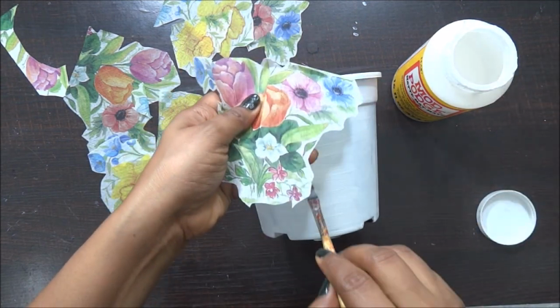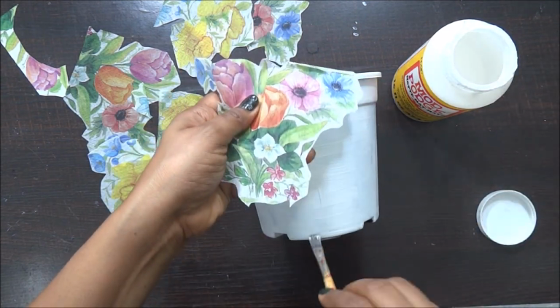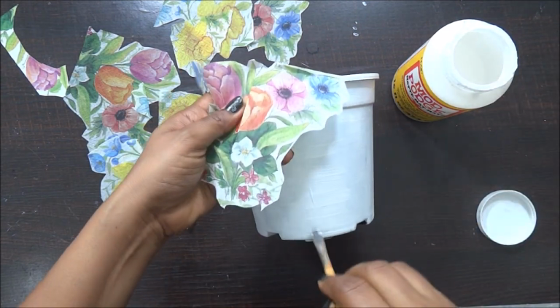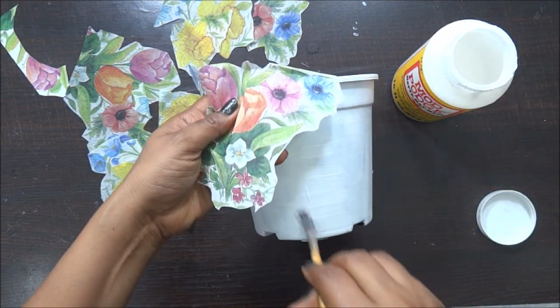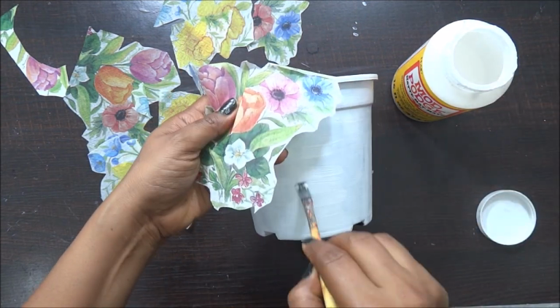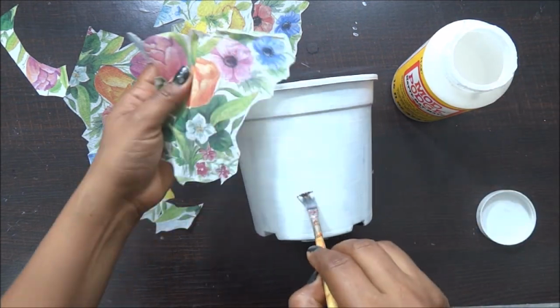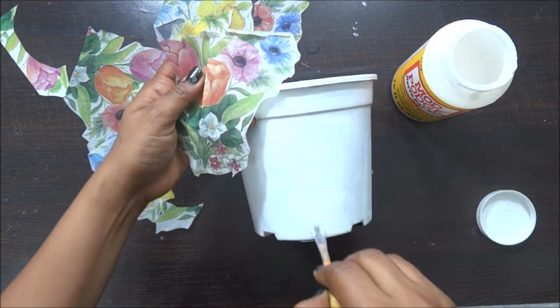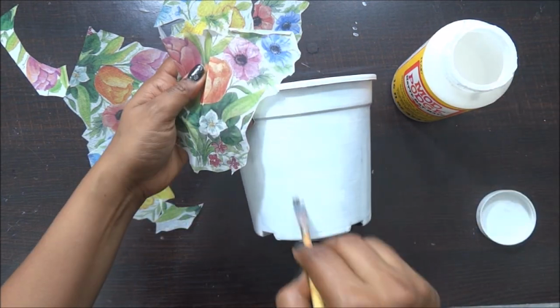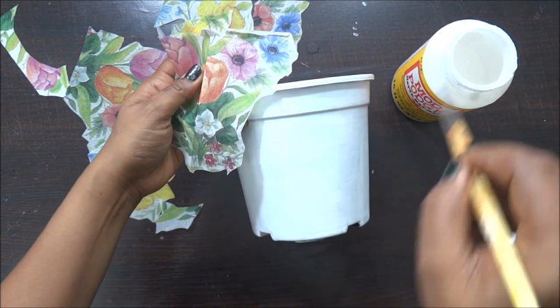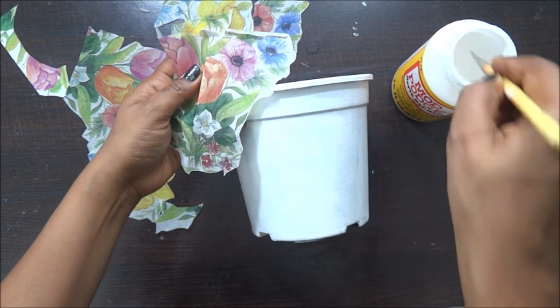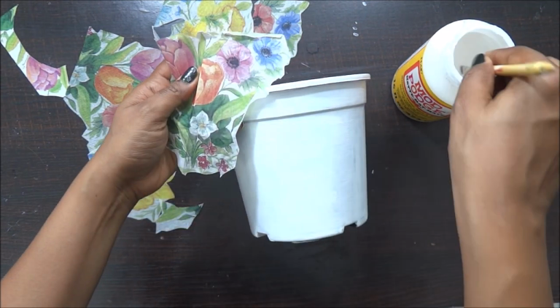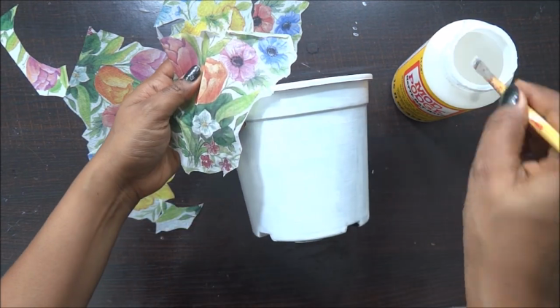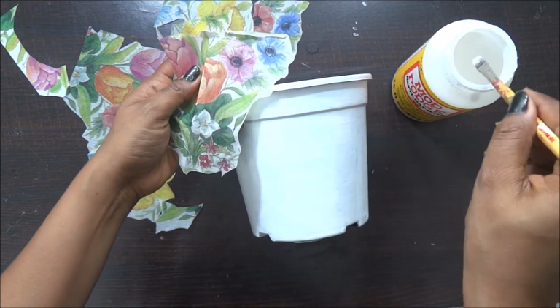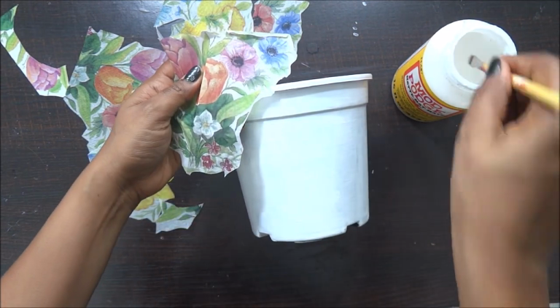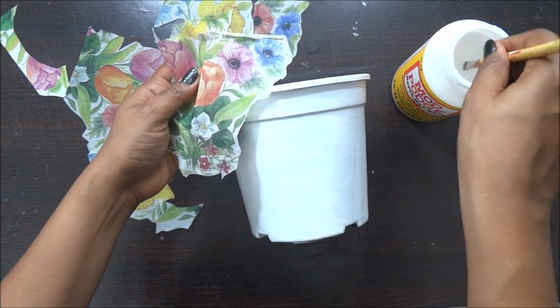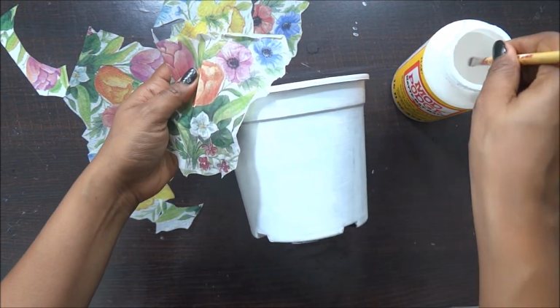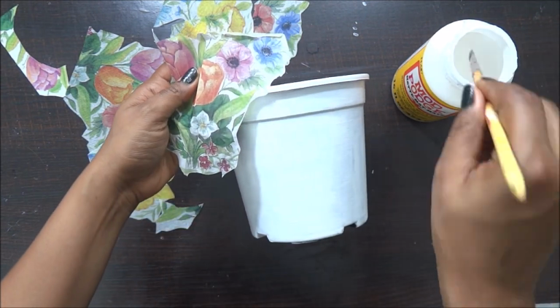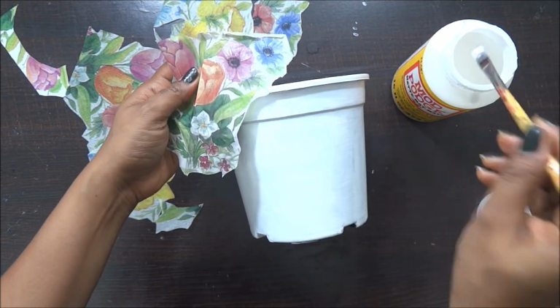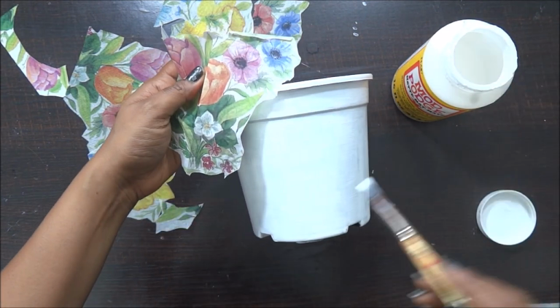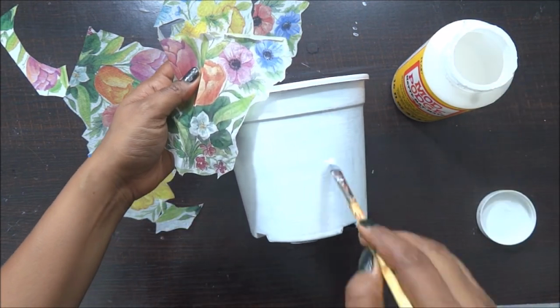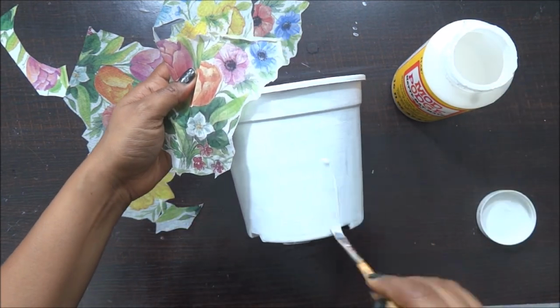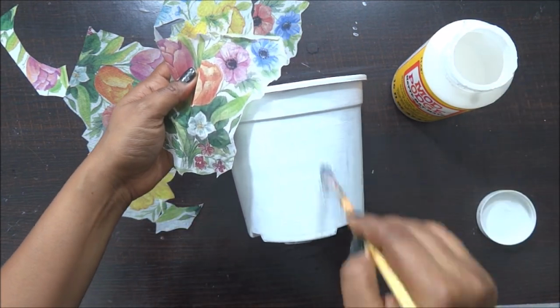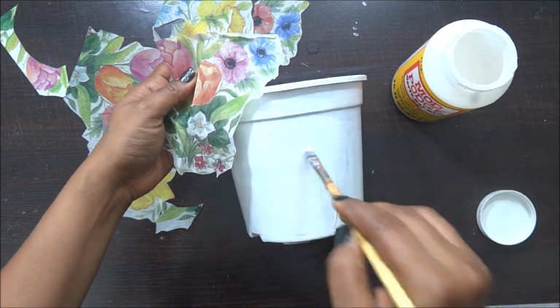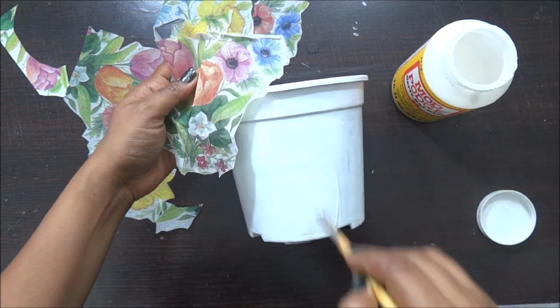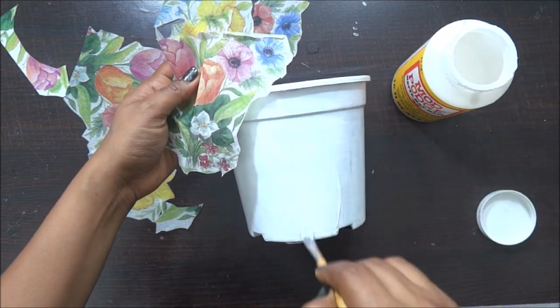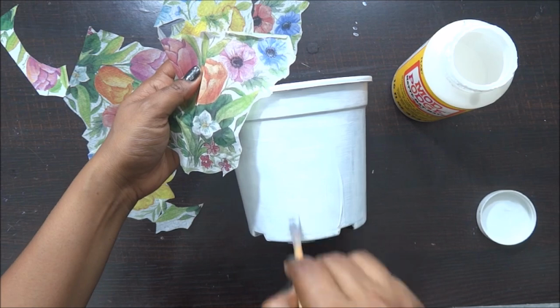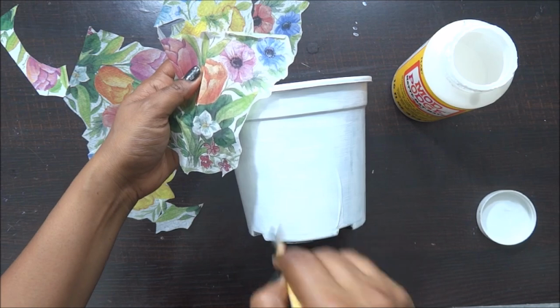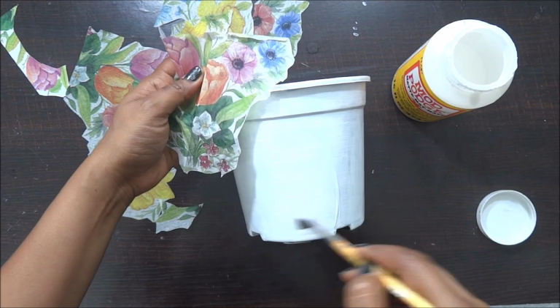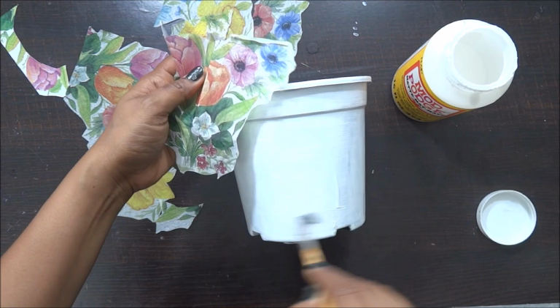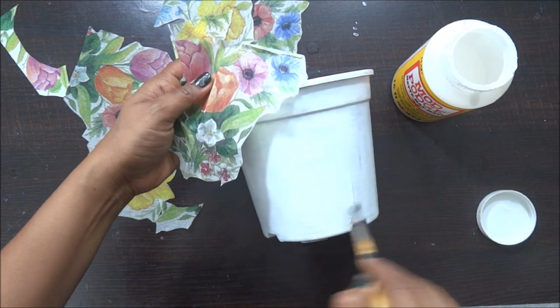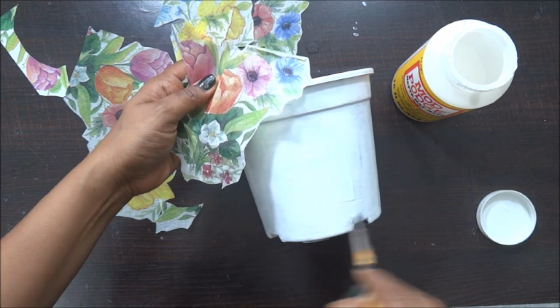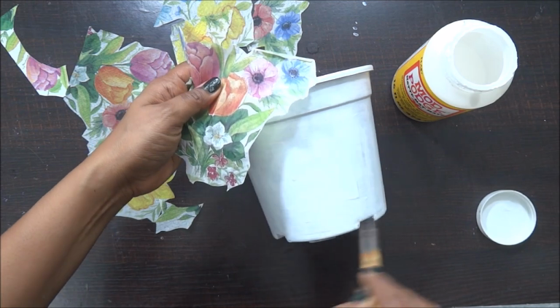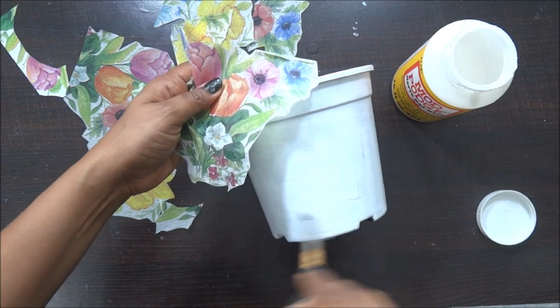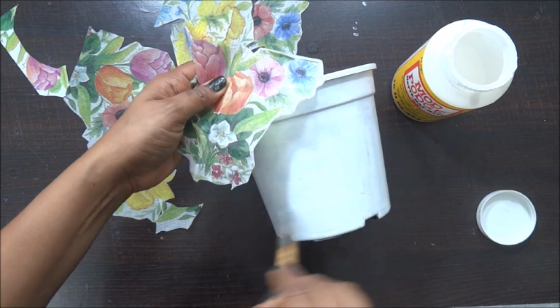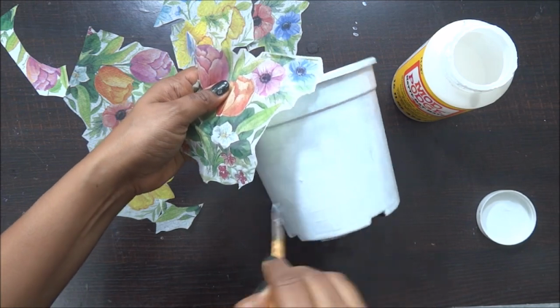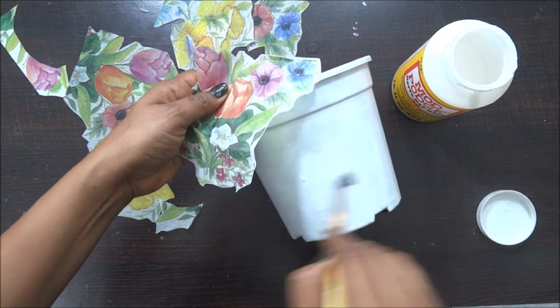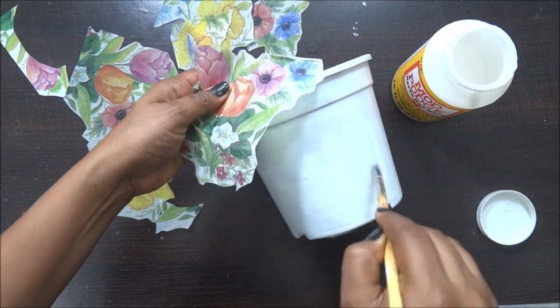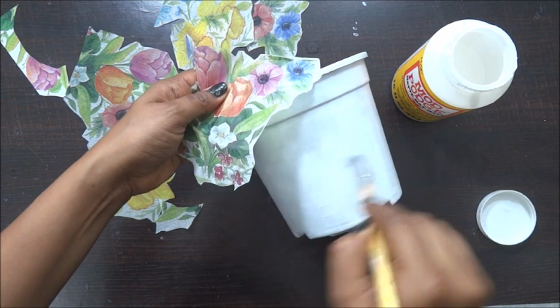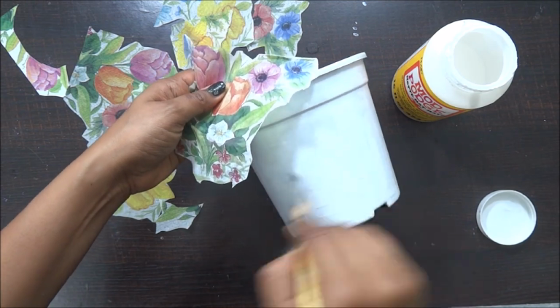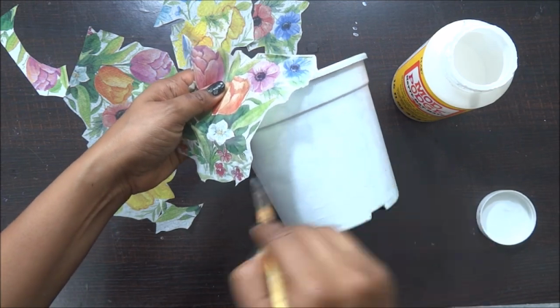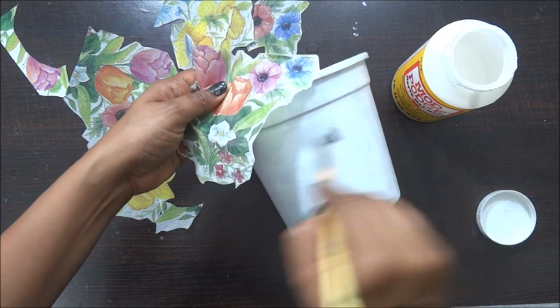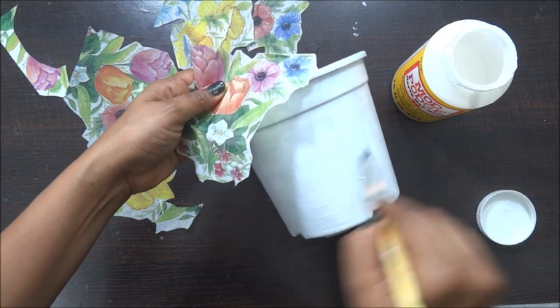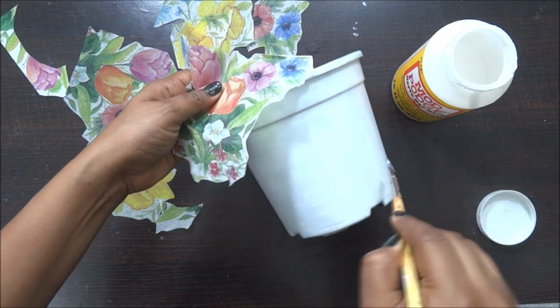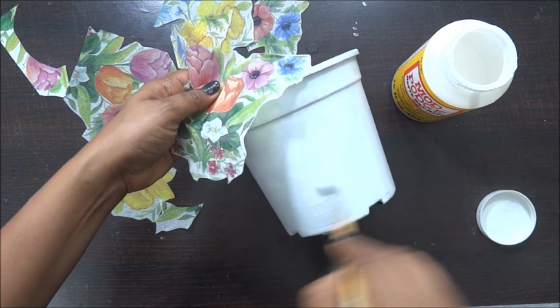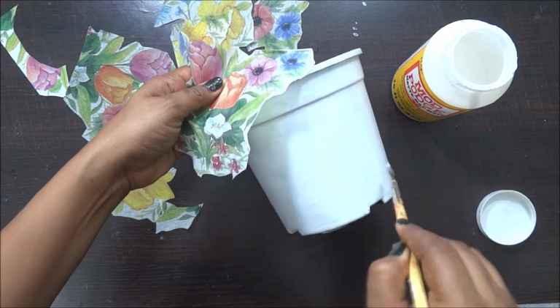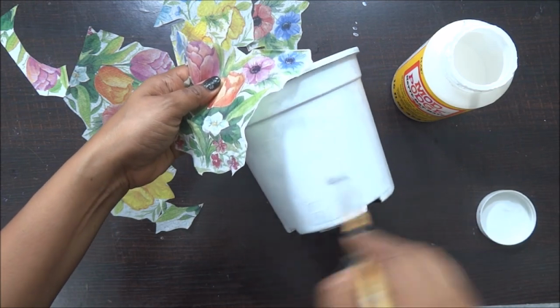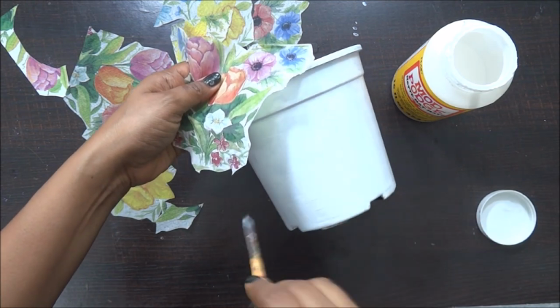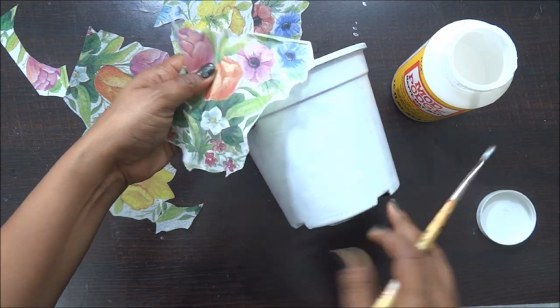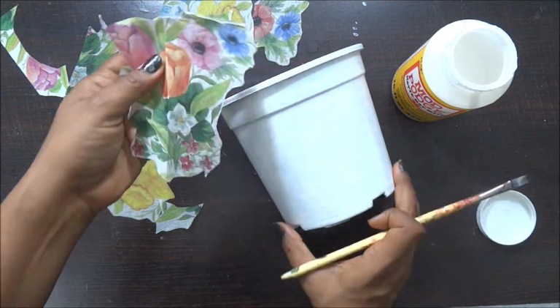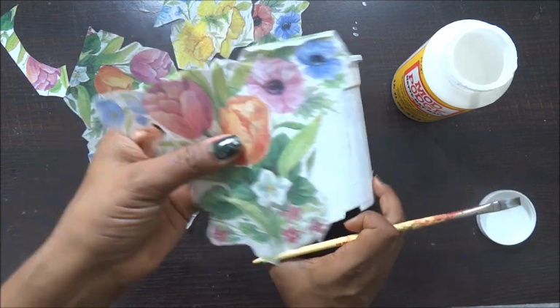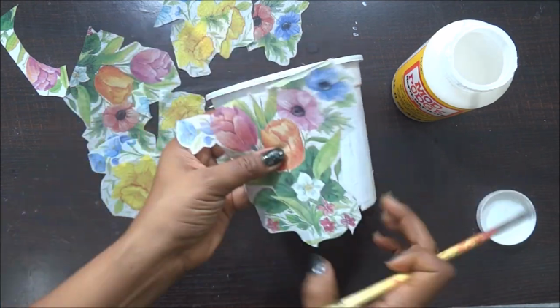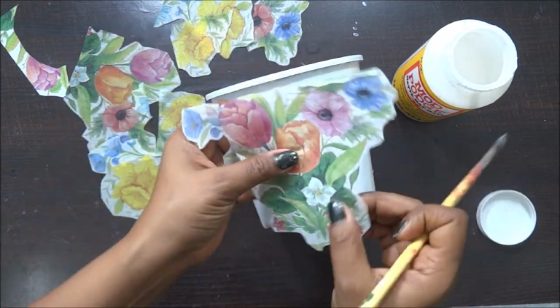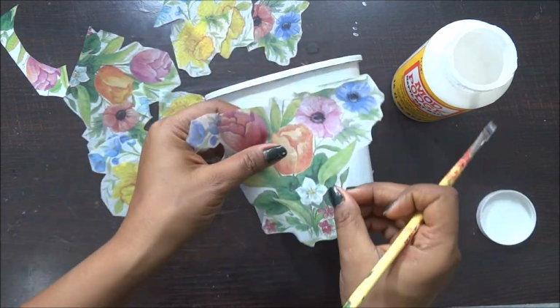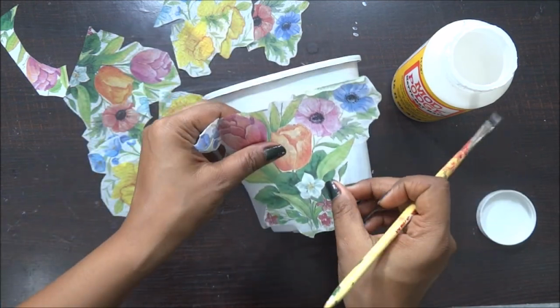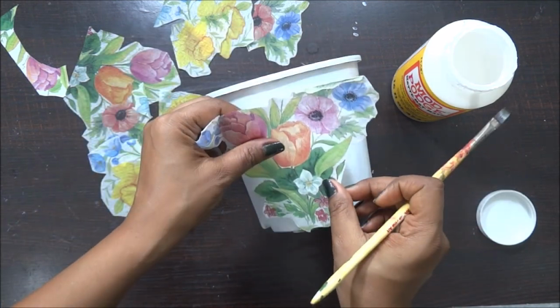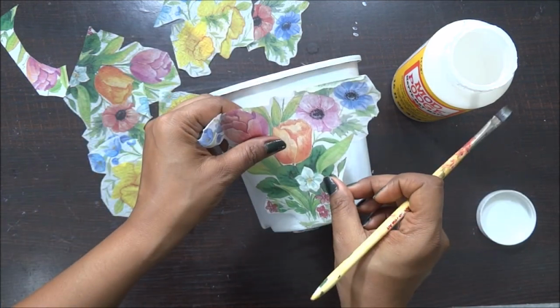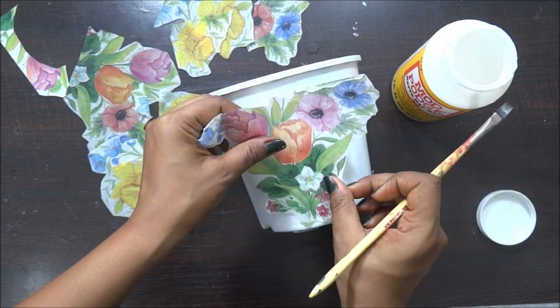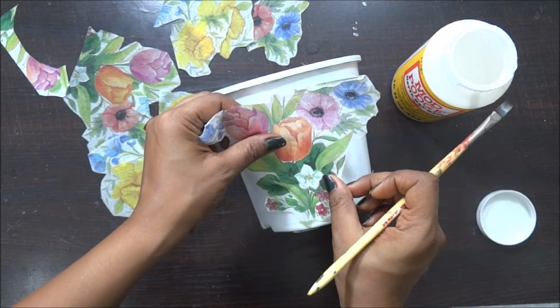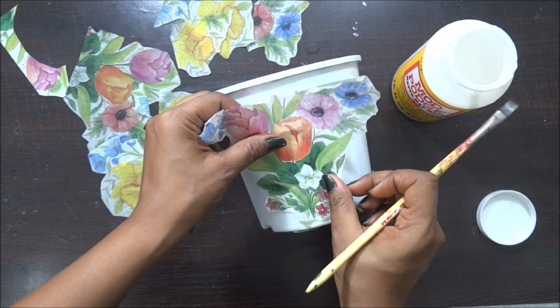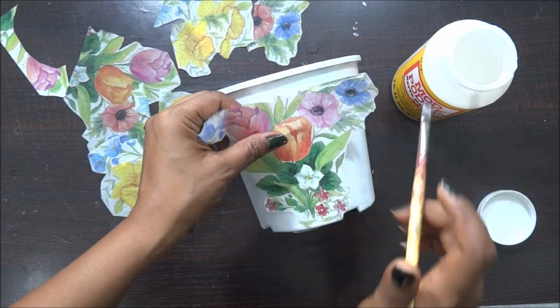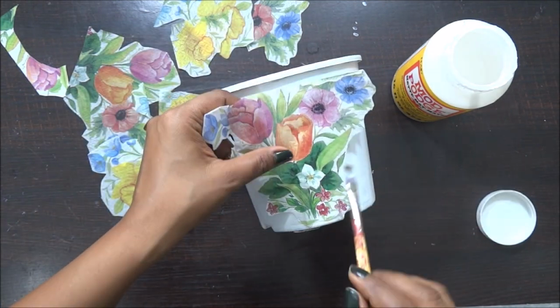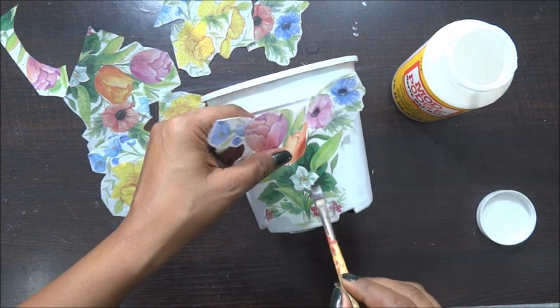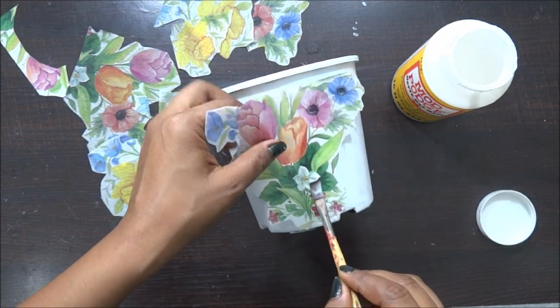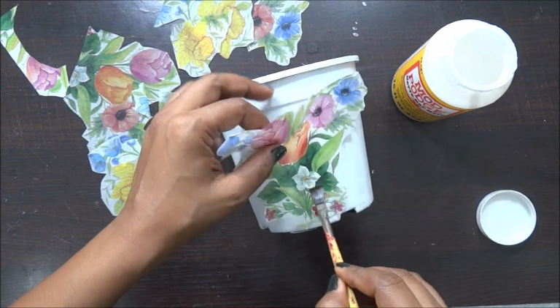For sticking I am using my Mod Podge, but before that please make sure that your color has dried out really well.